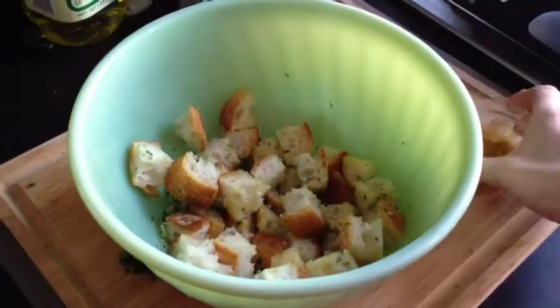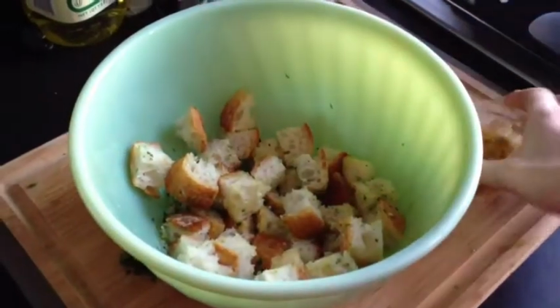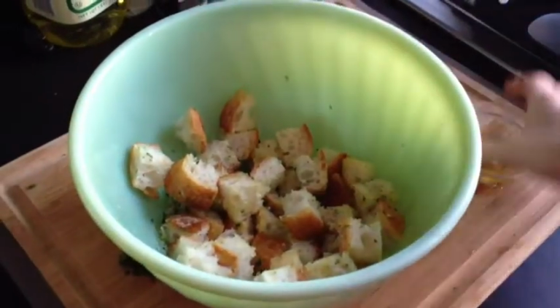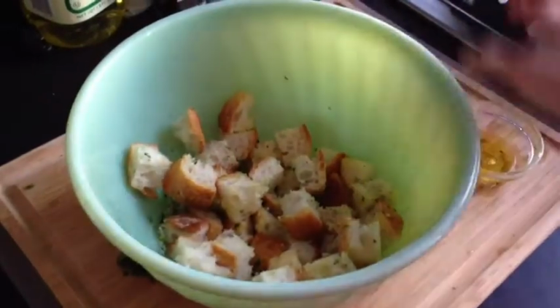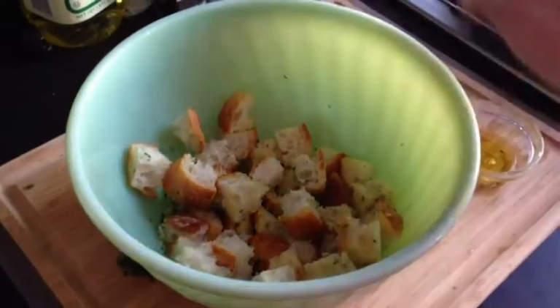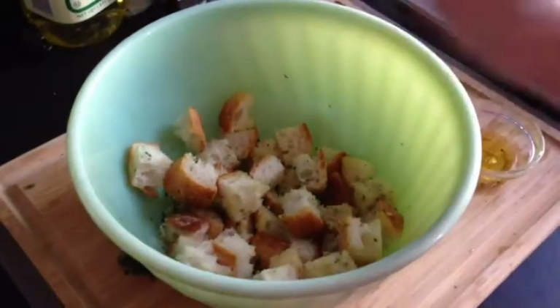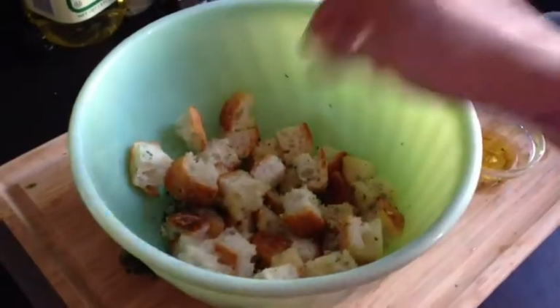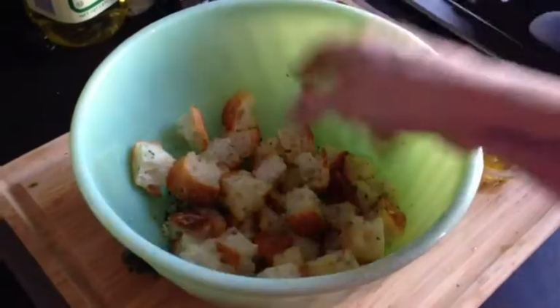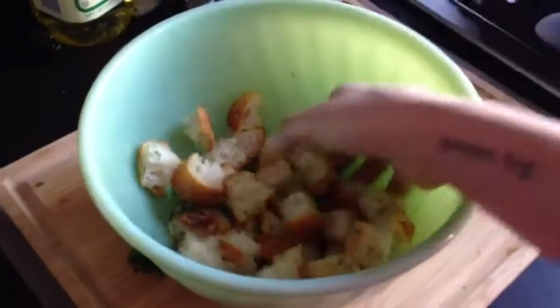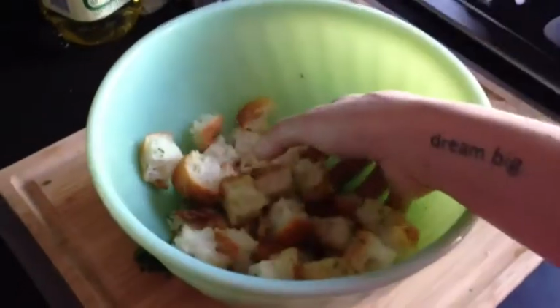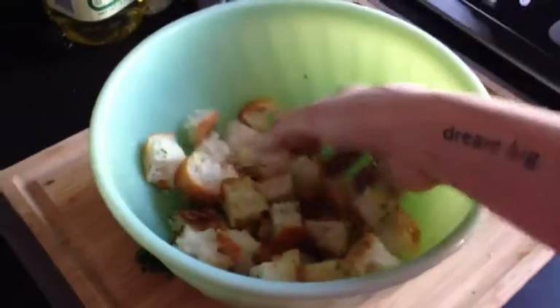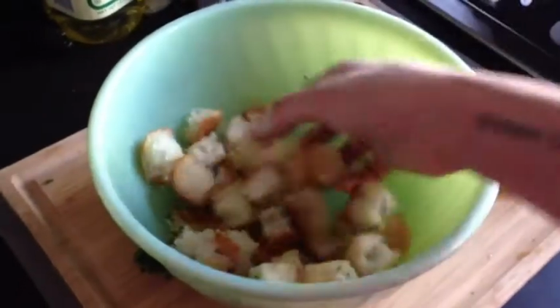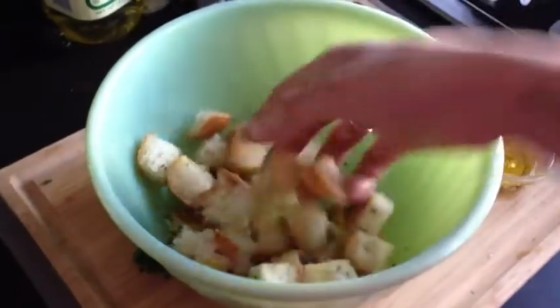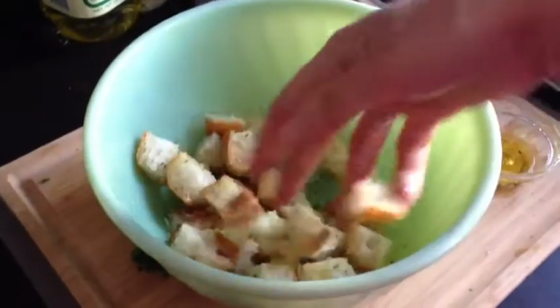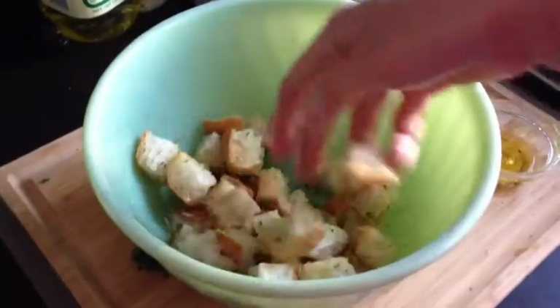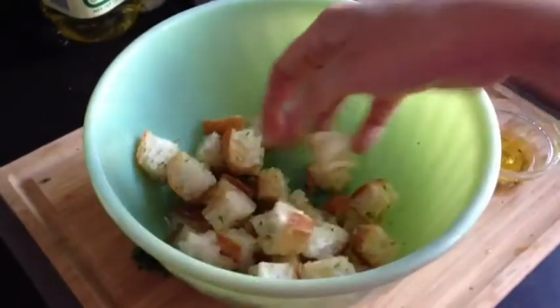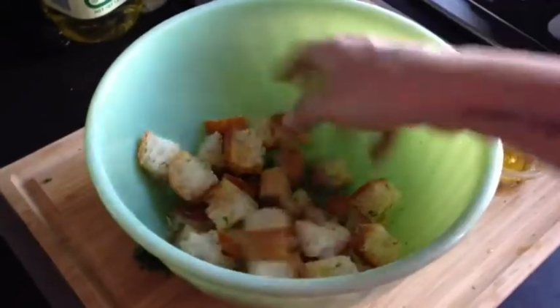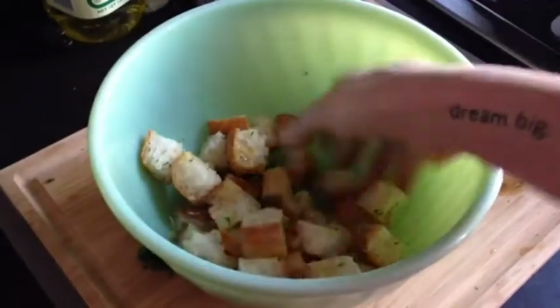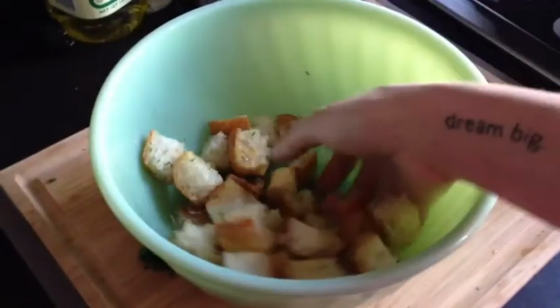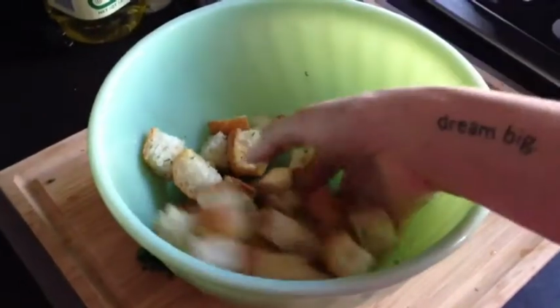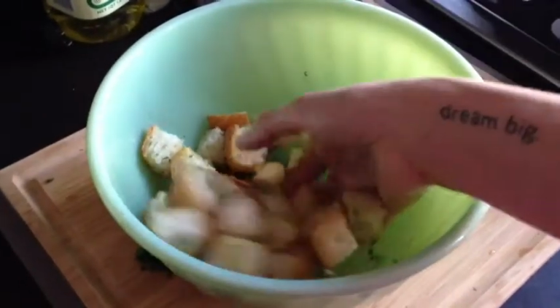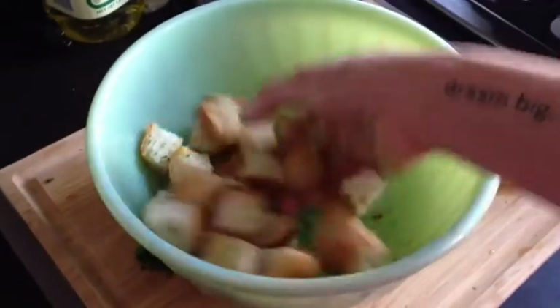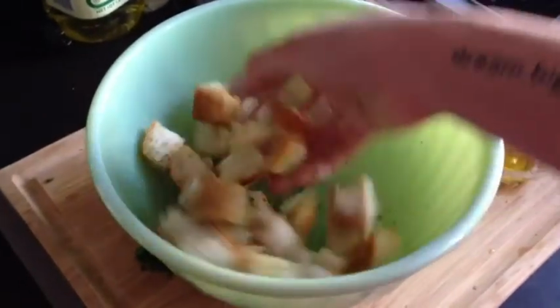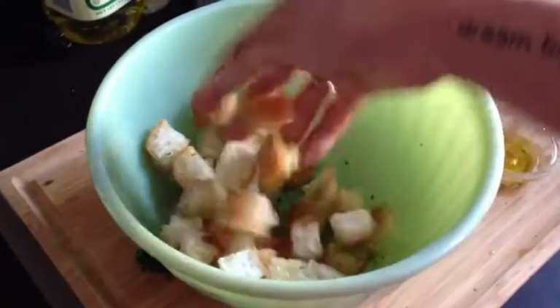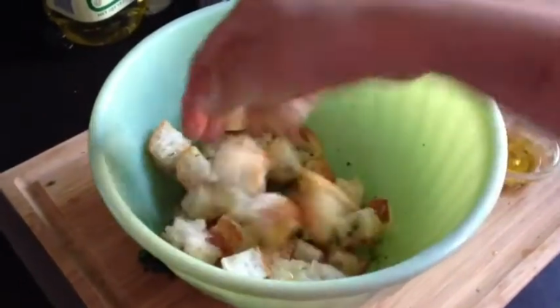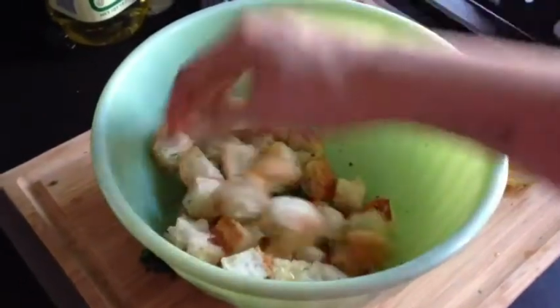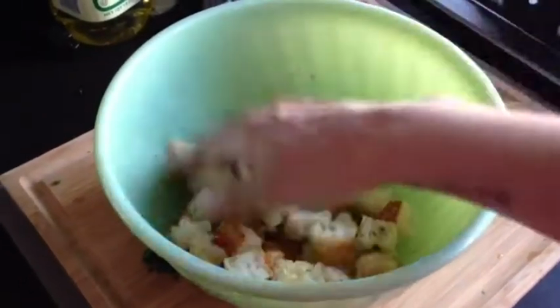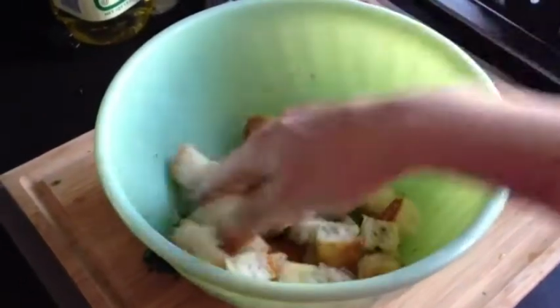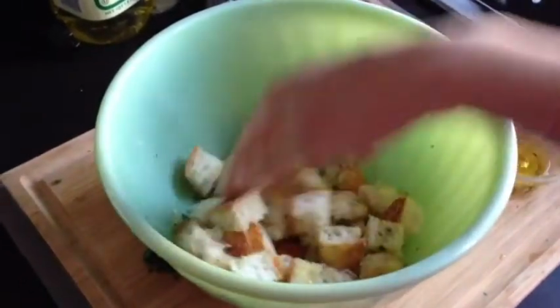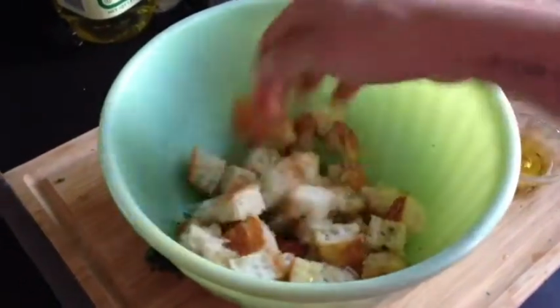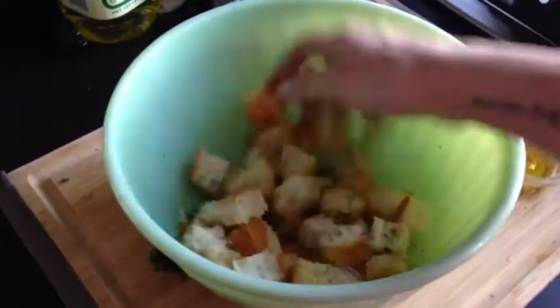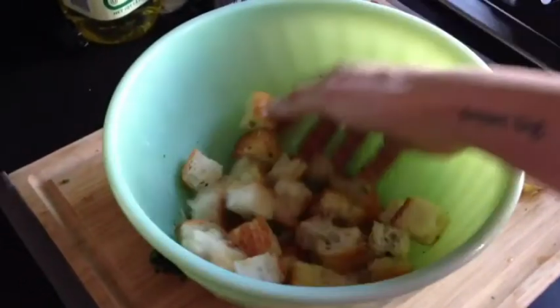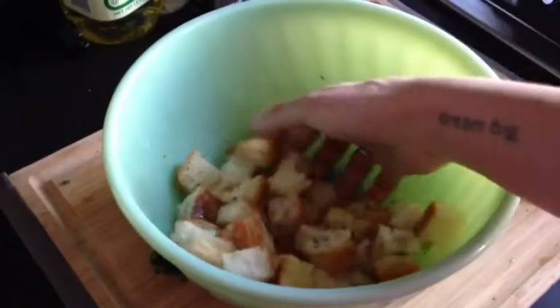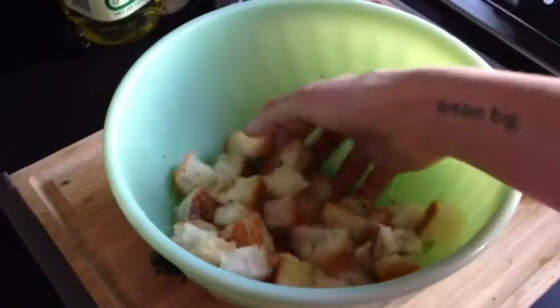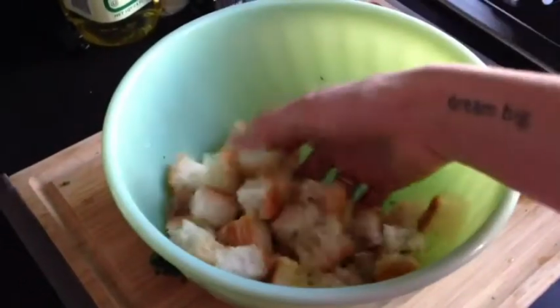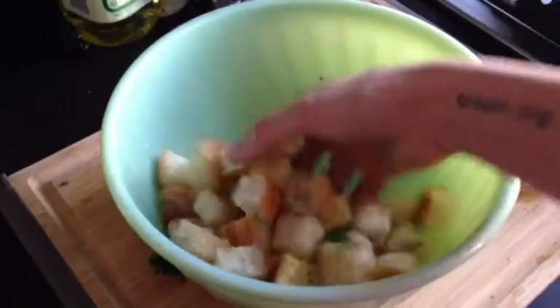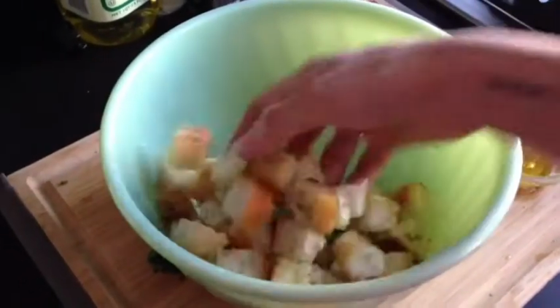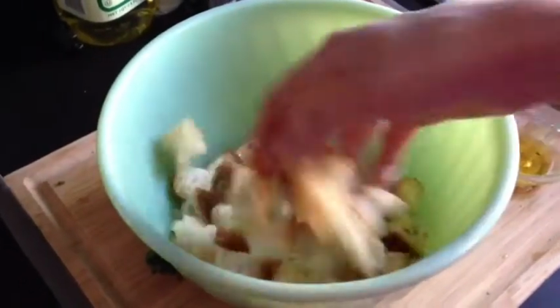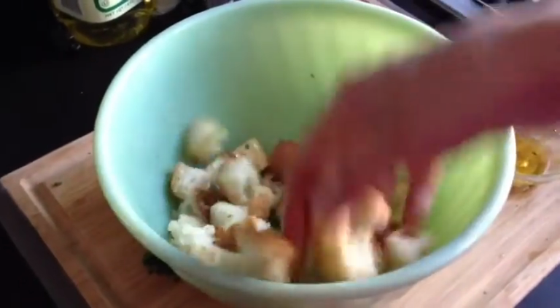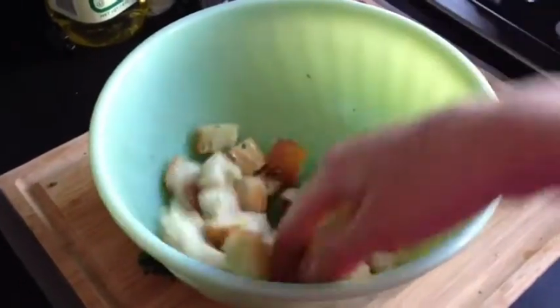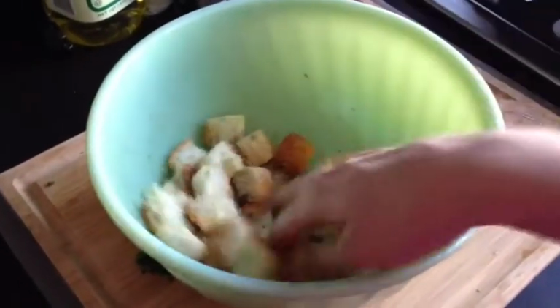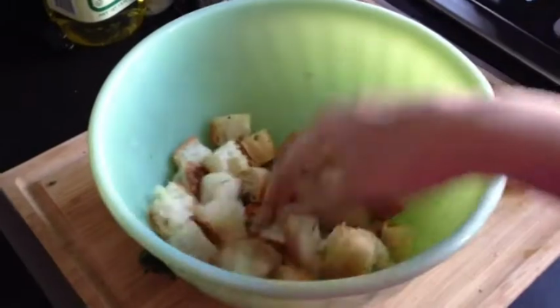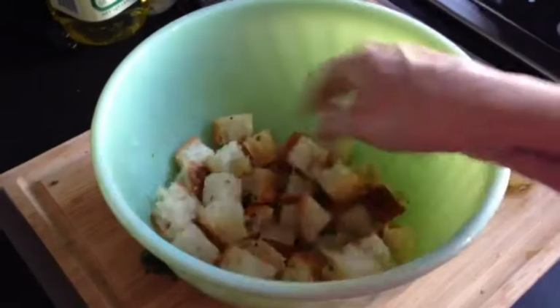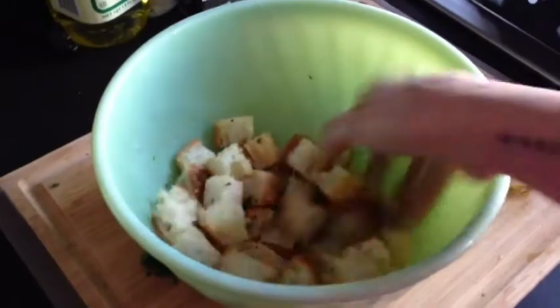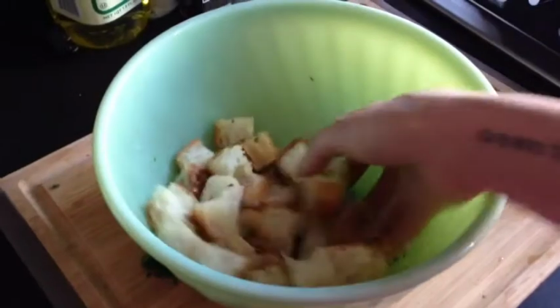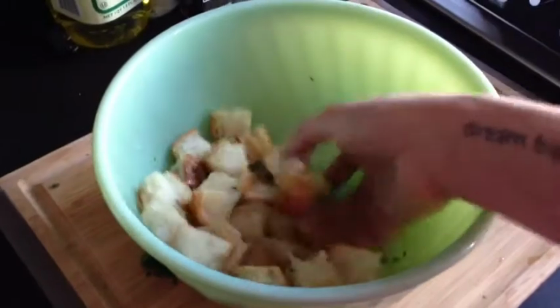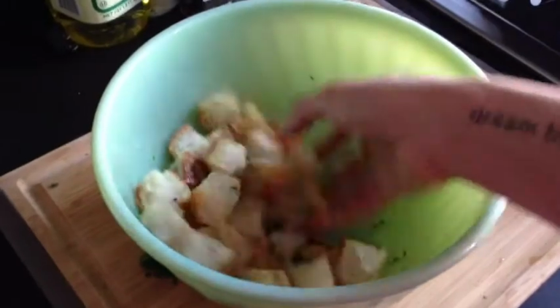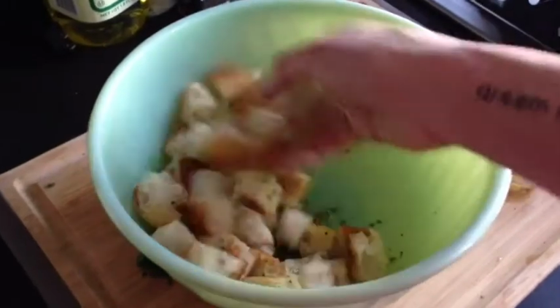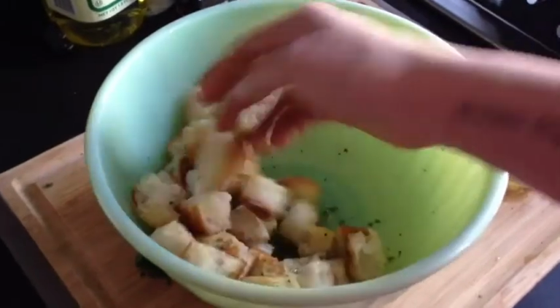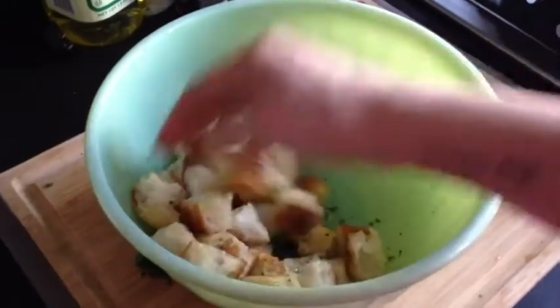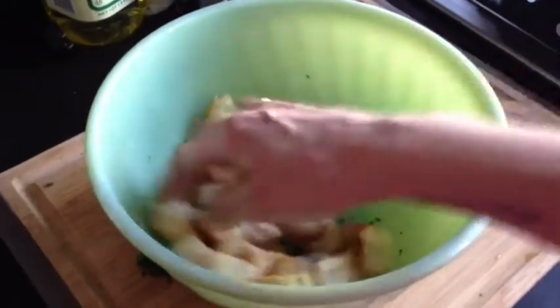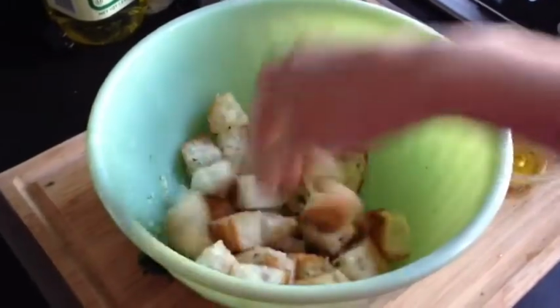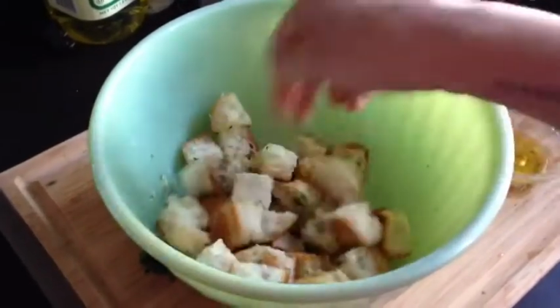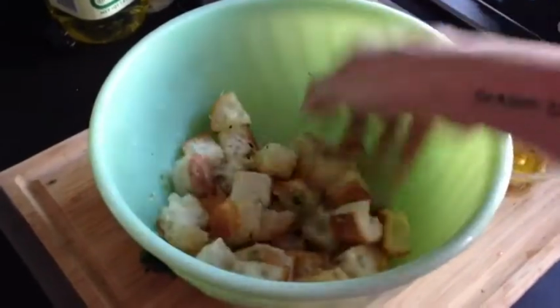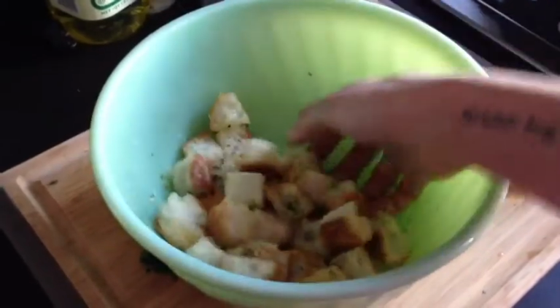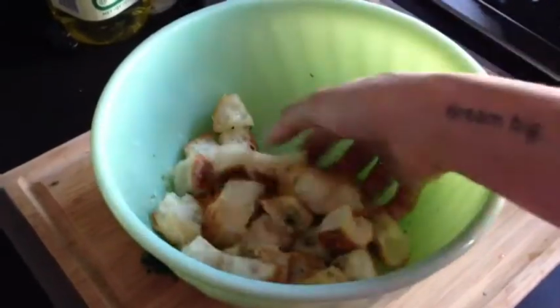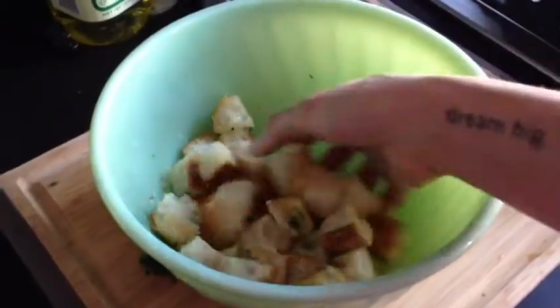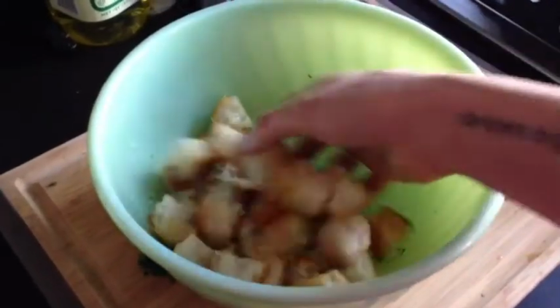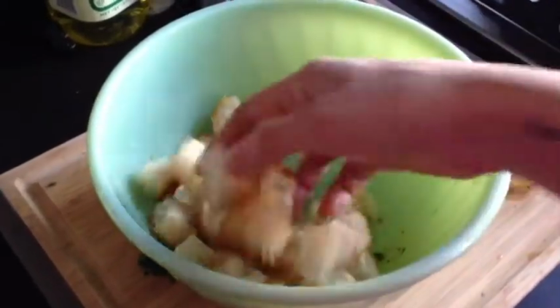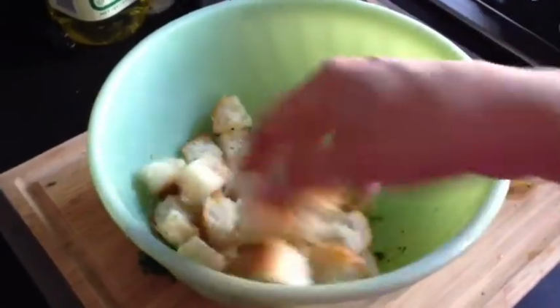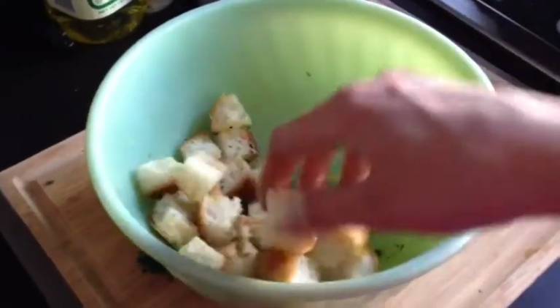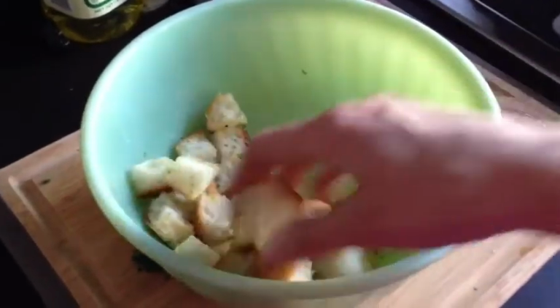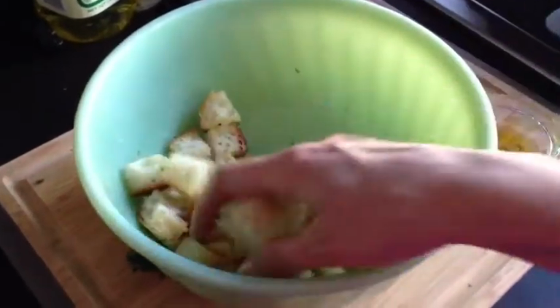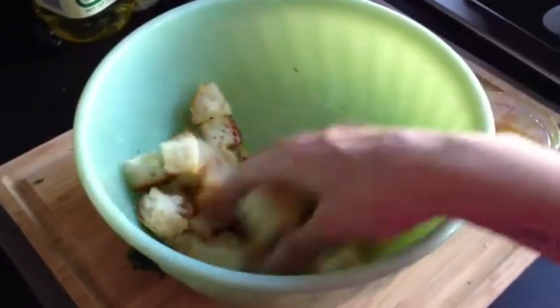And then I'm just going to use my hands to mix everything up and make sure that every piece of bread is nice and coated.